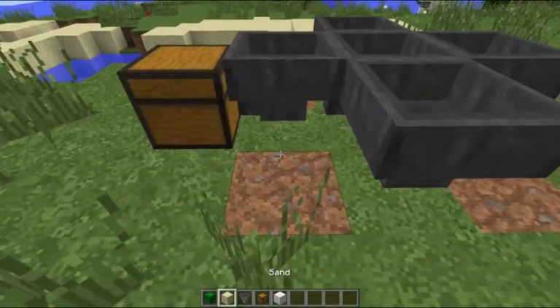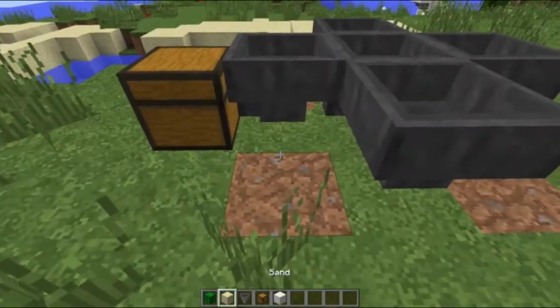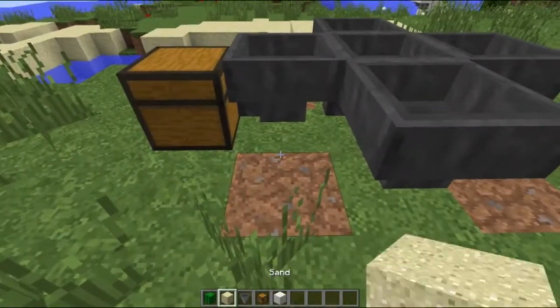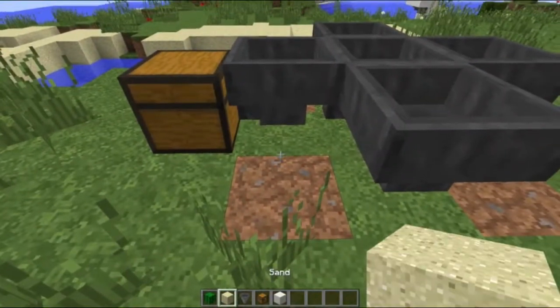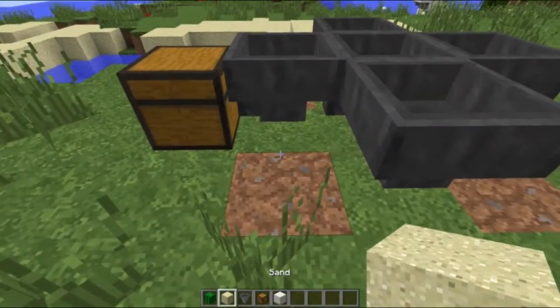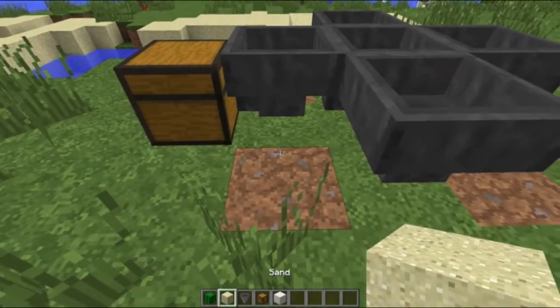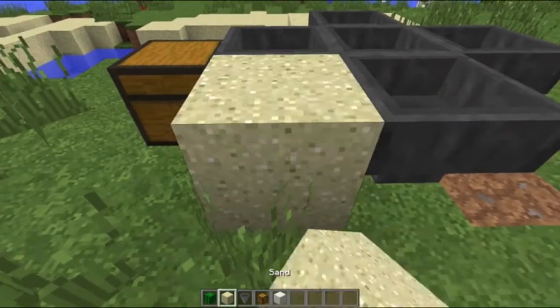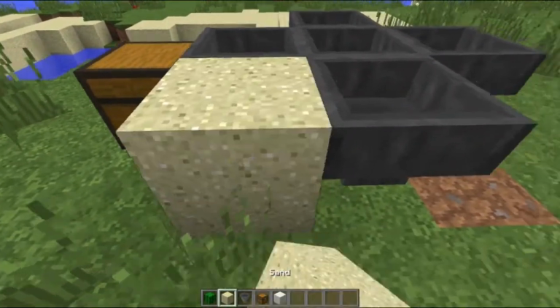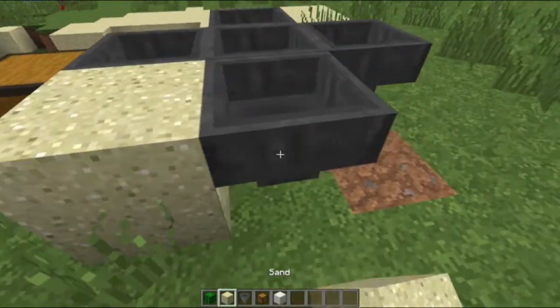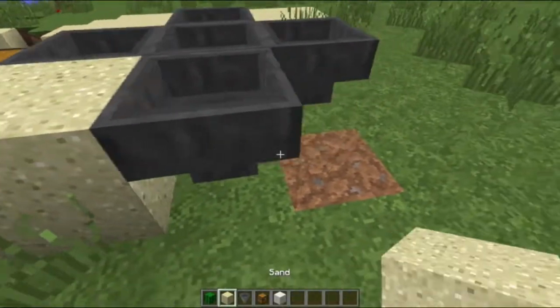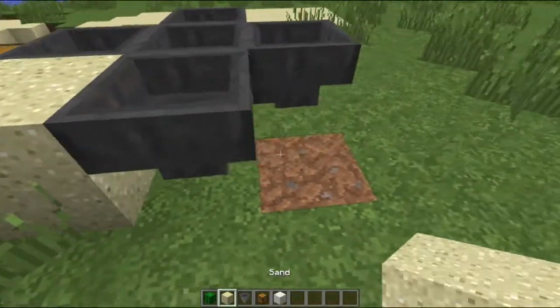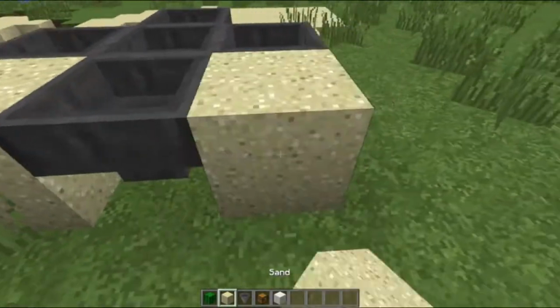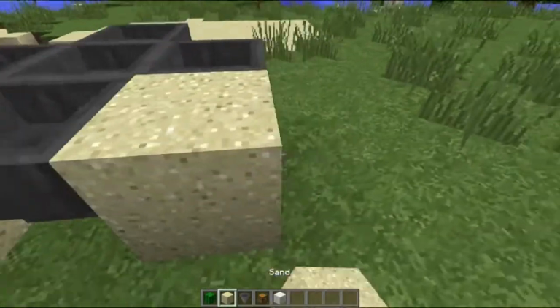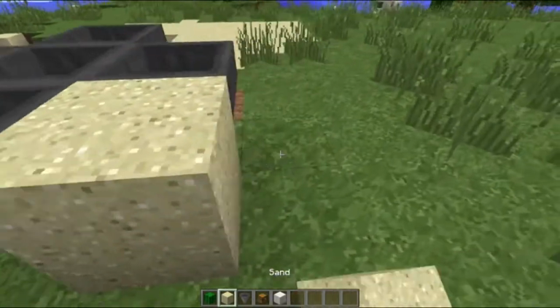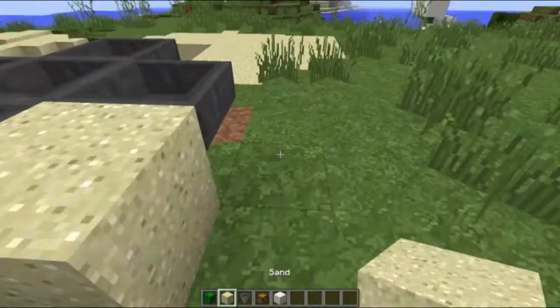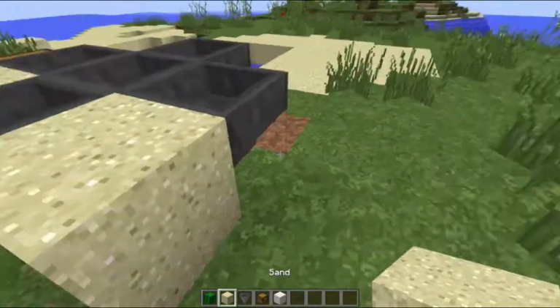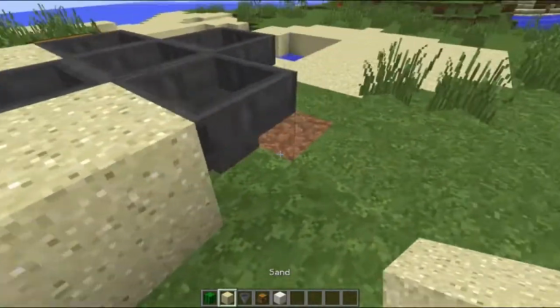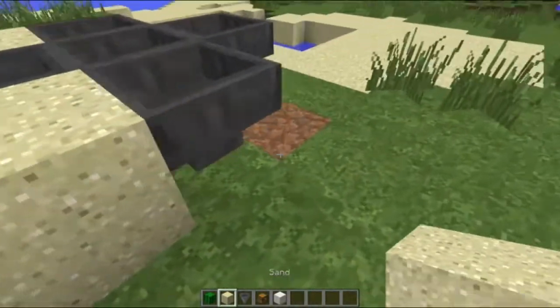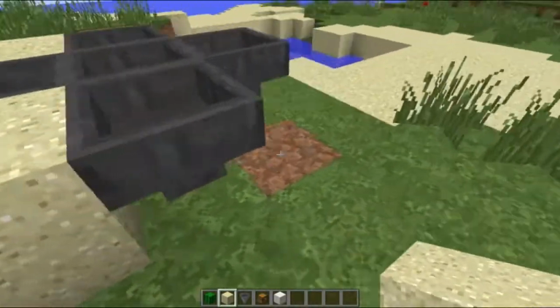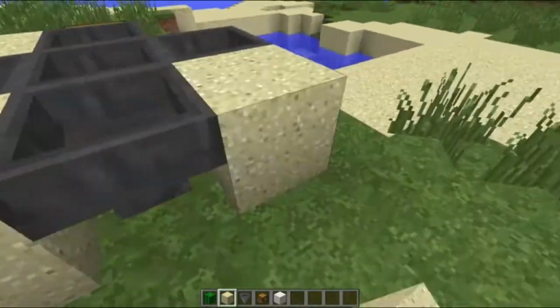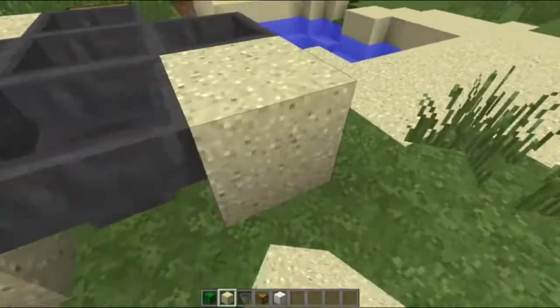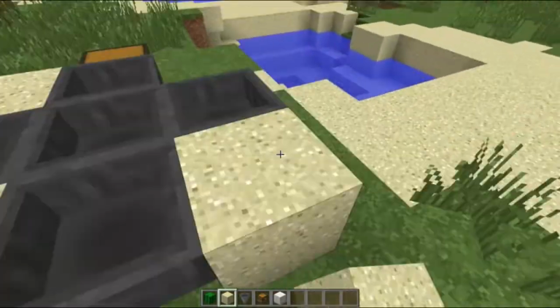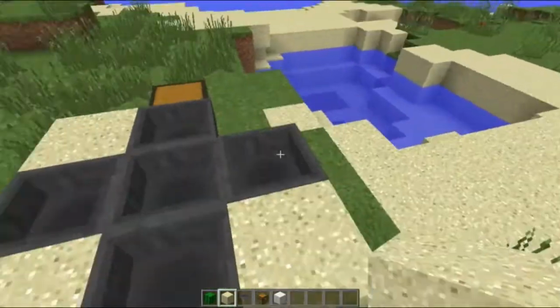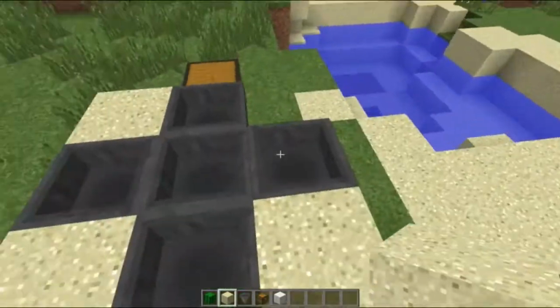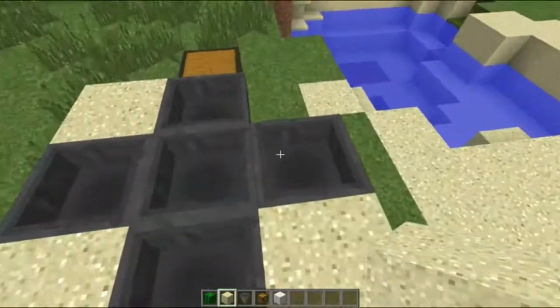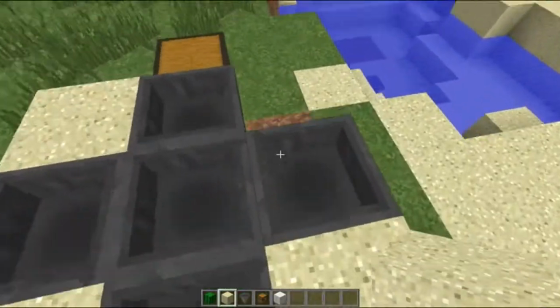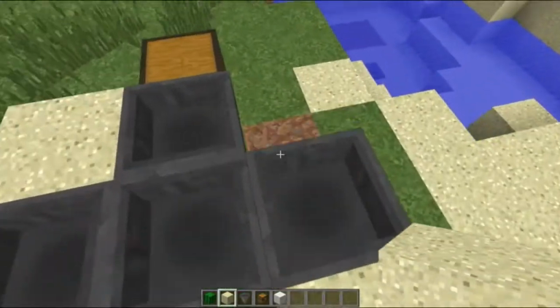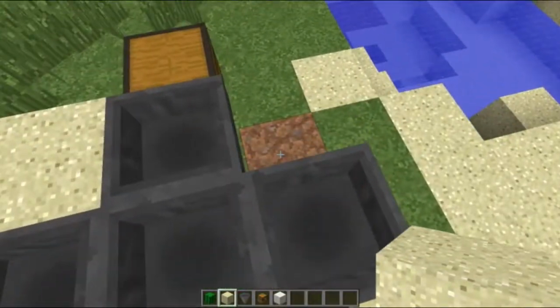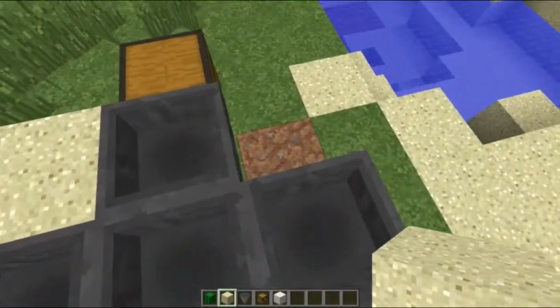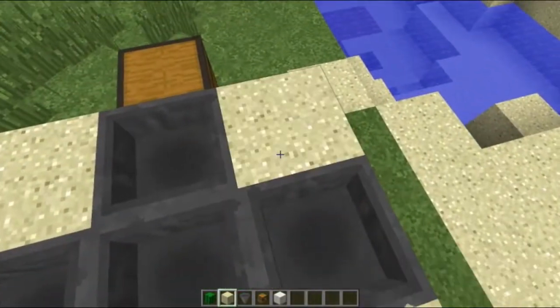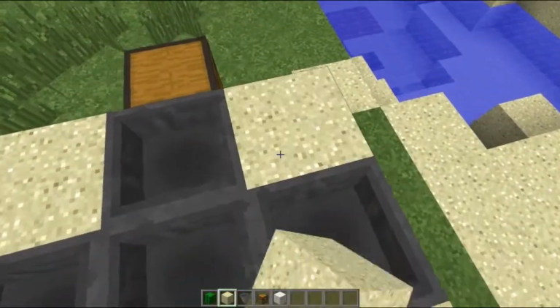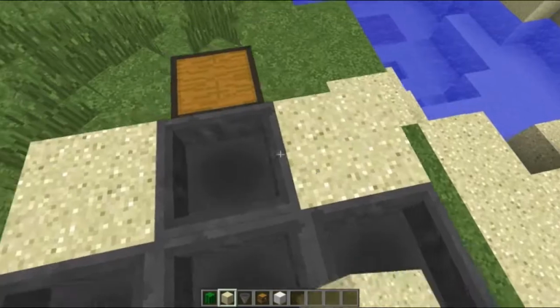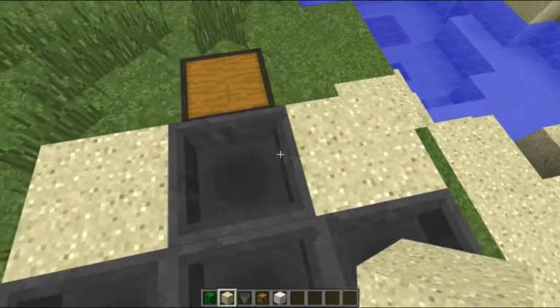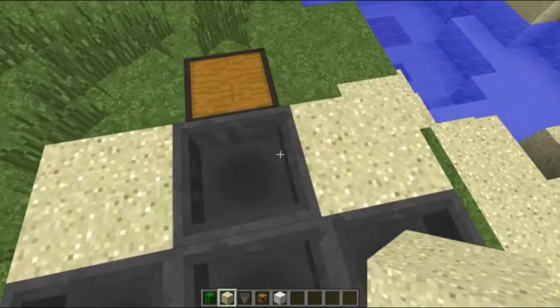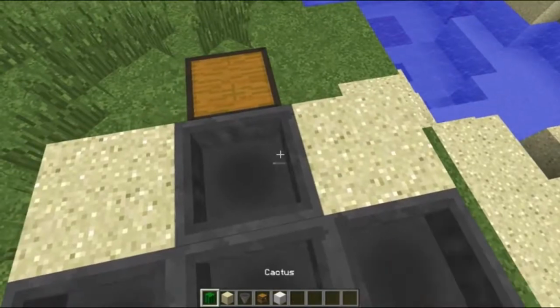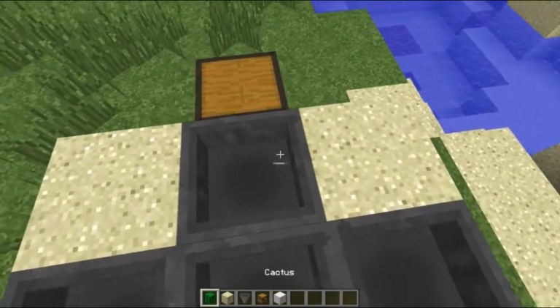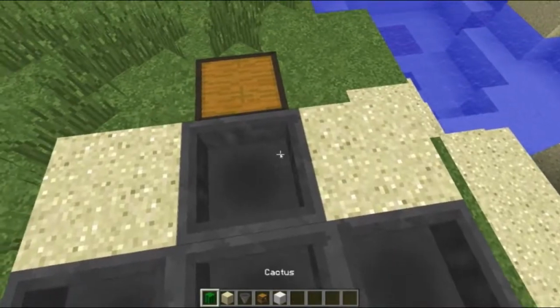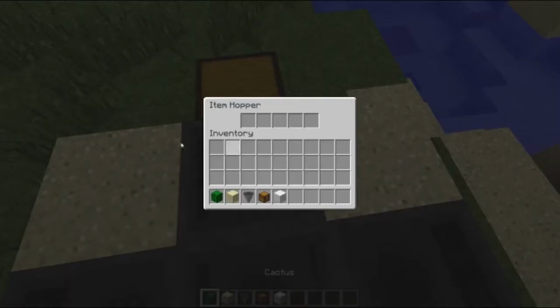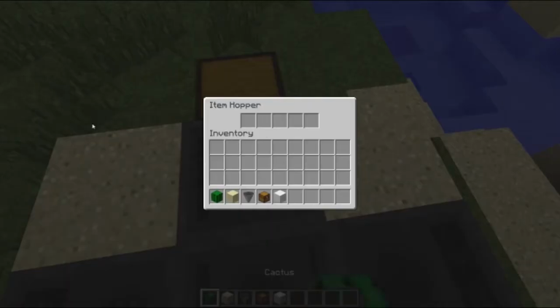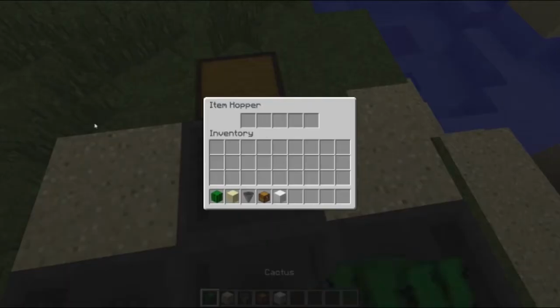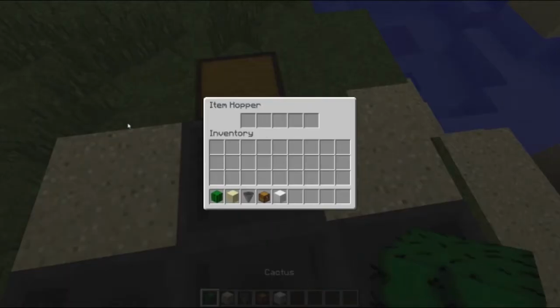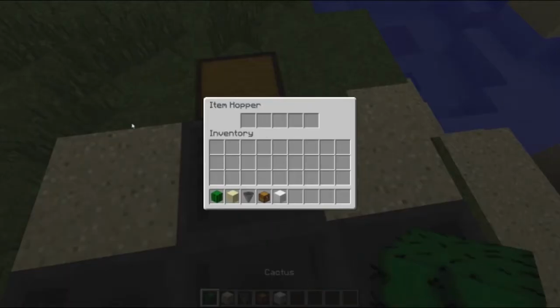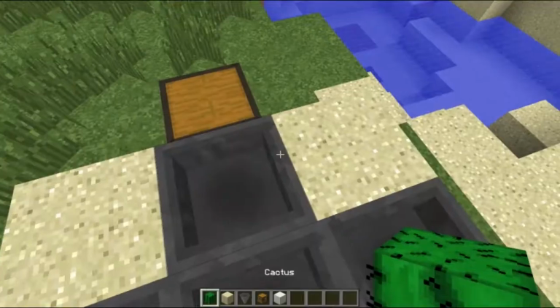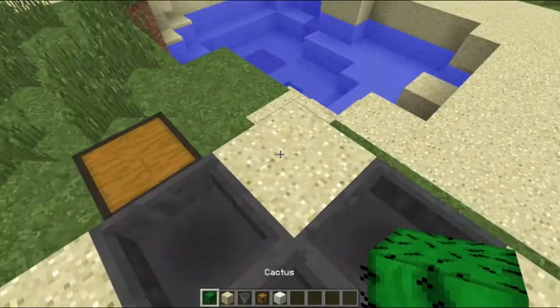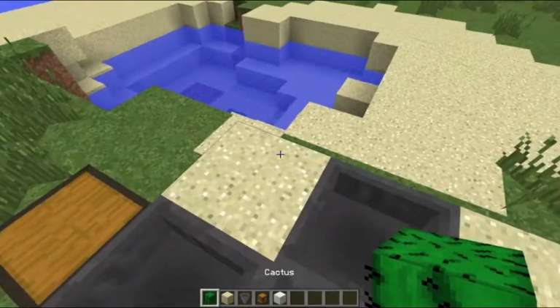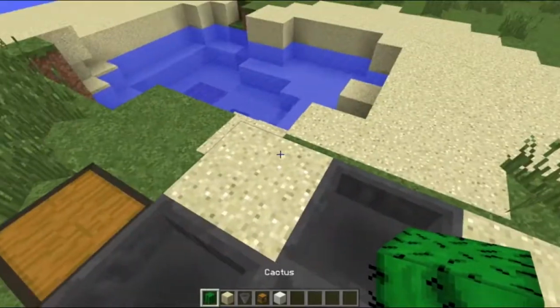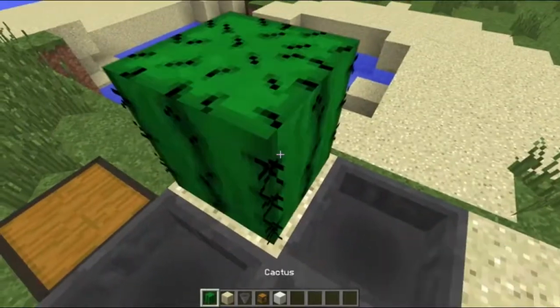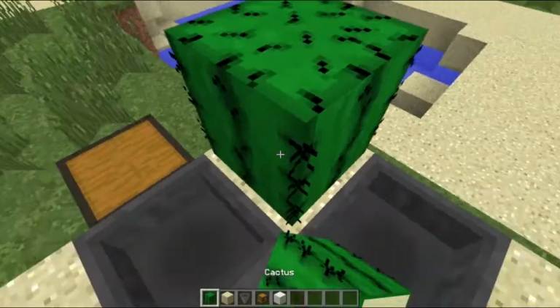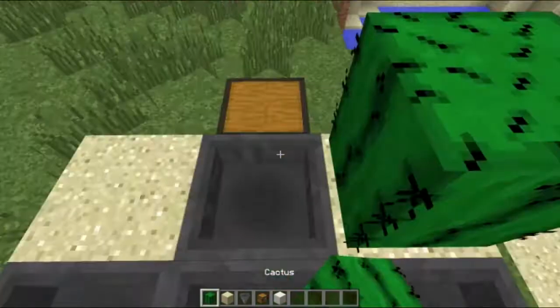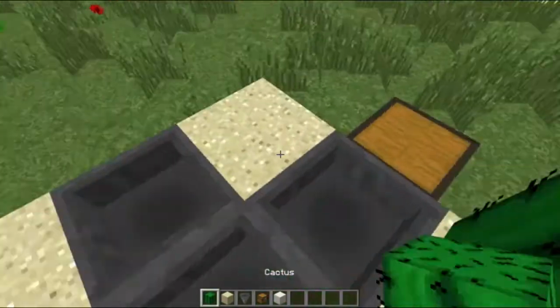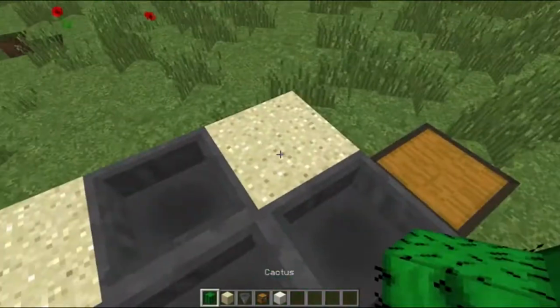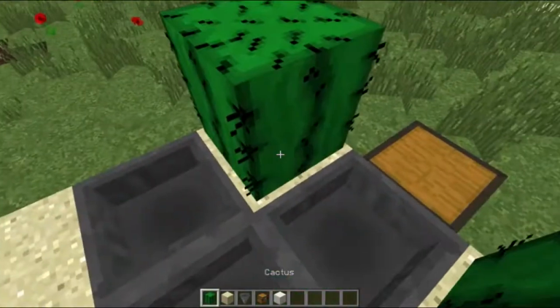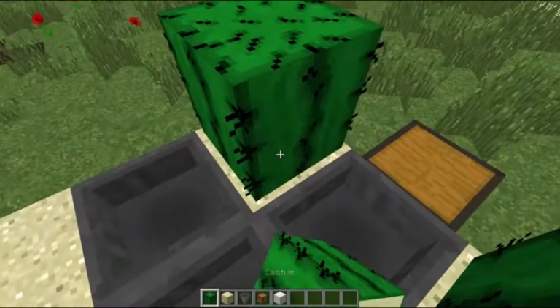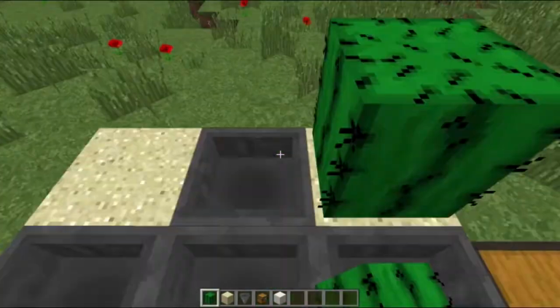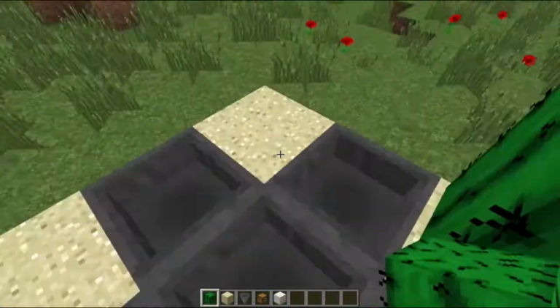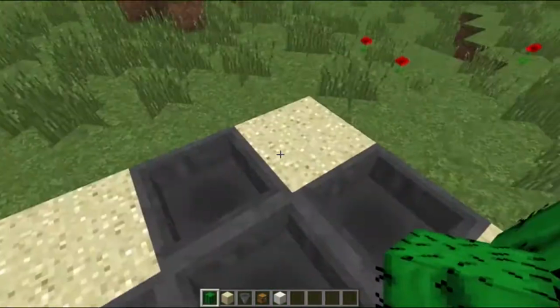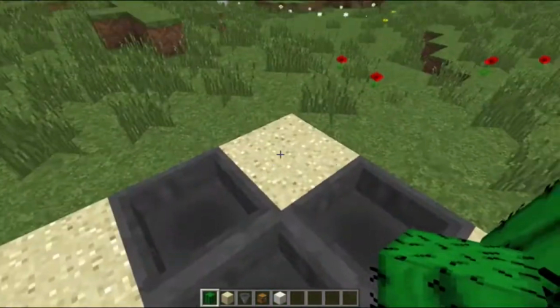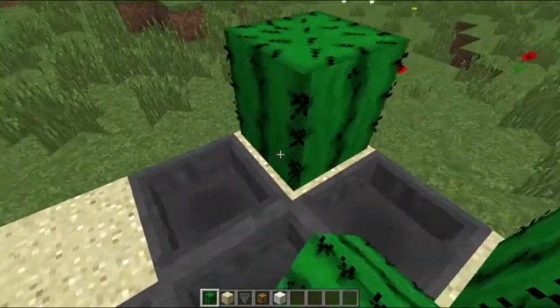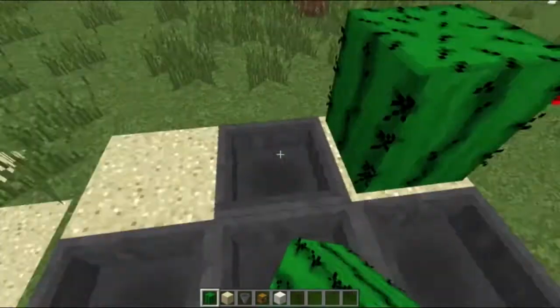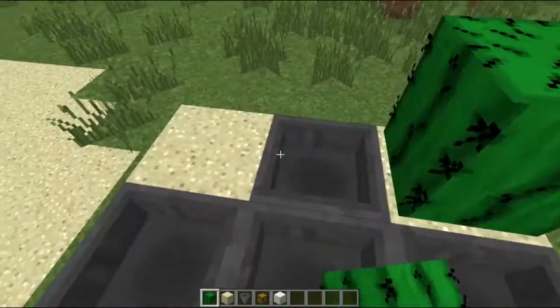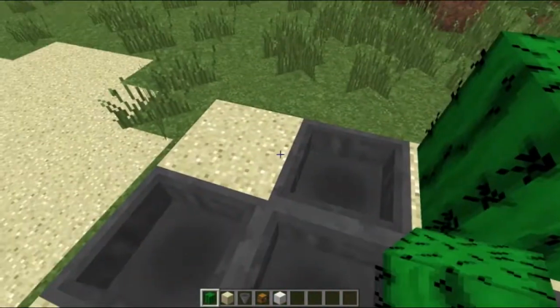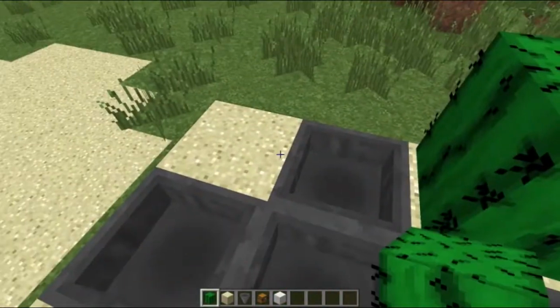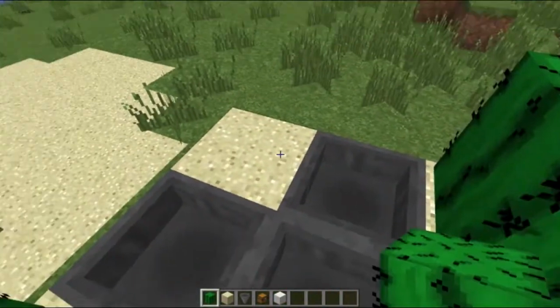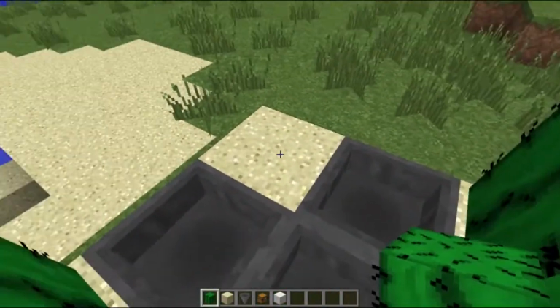Then in the corners you place sand with cactuses like that.